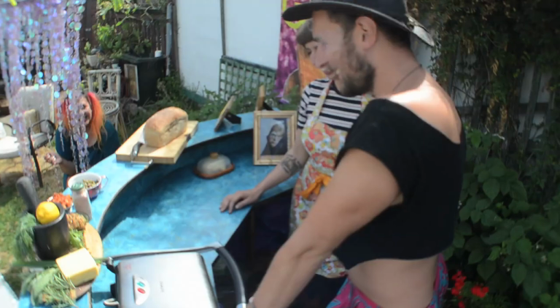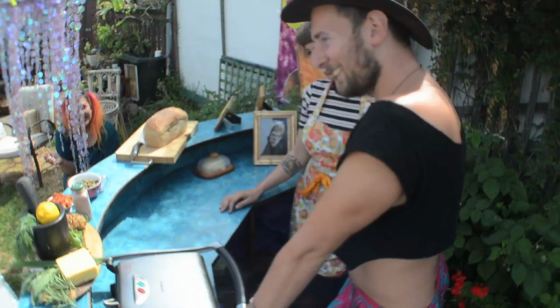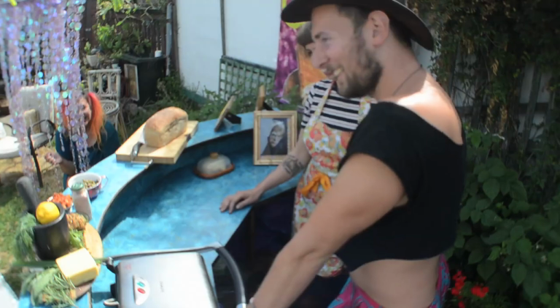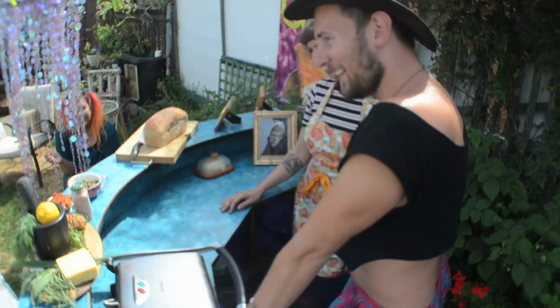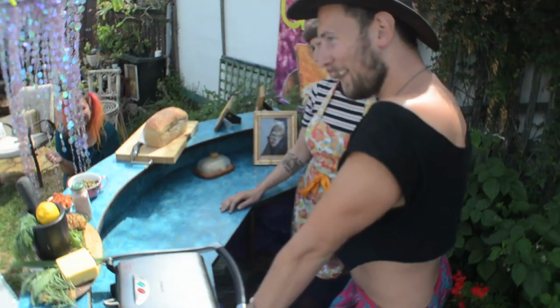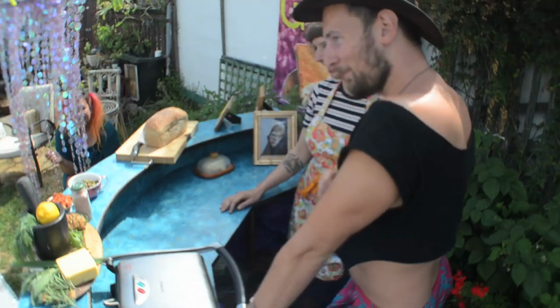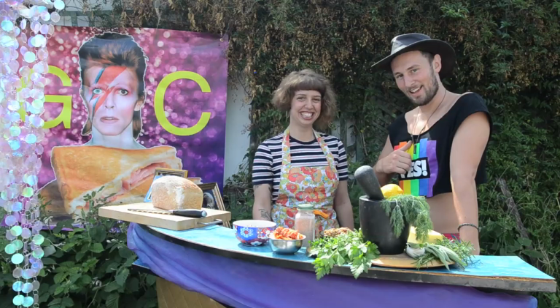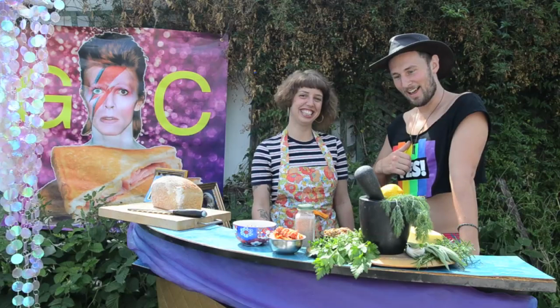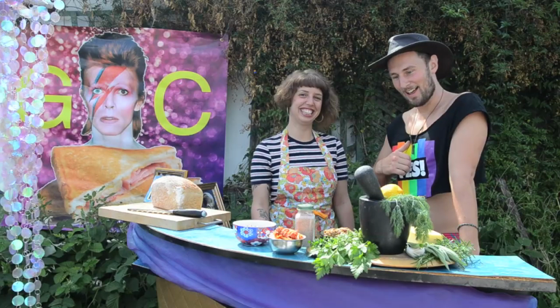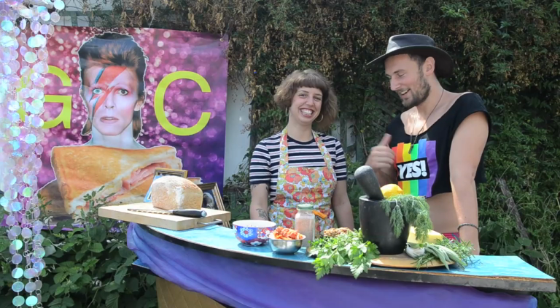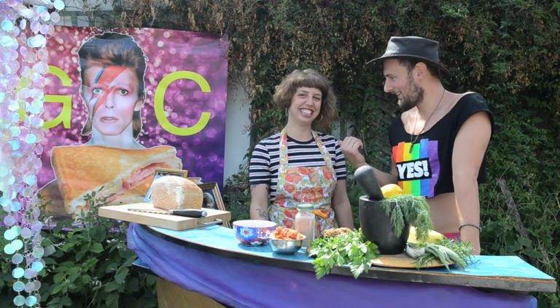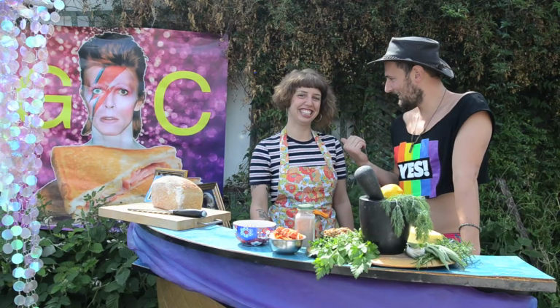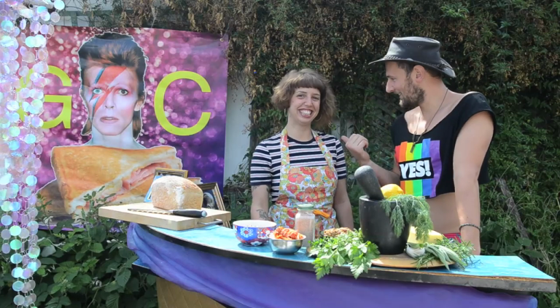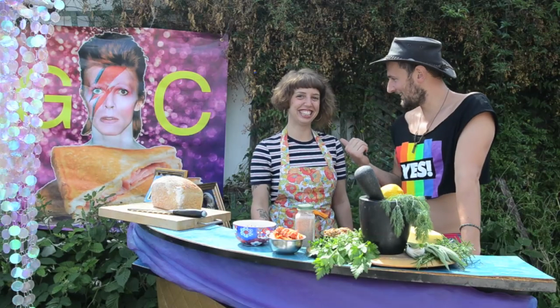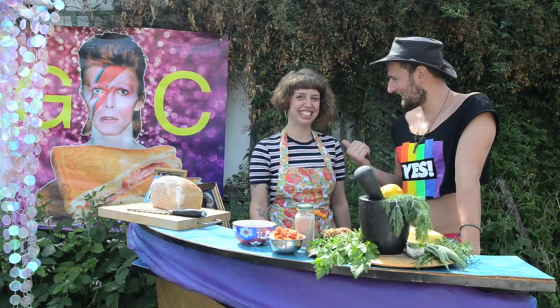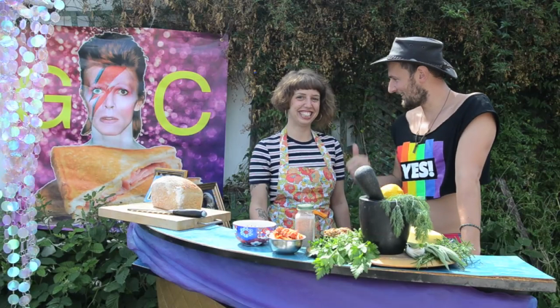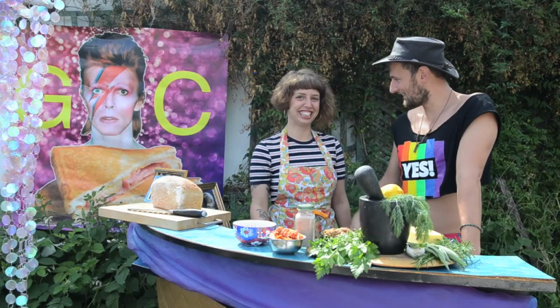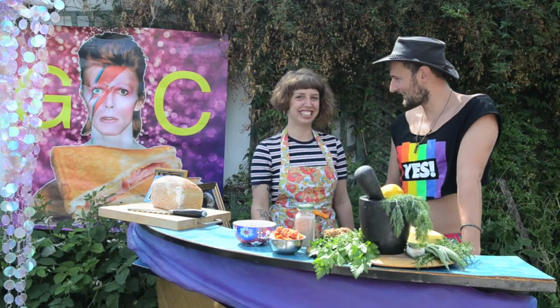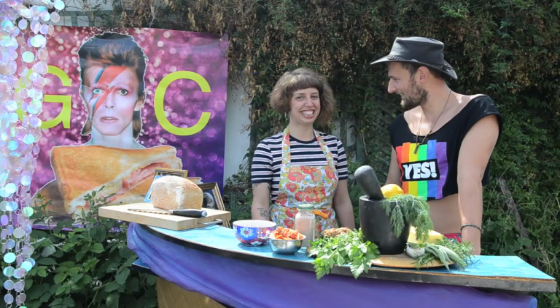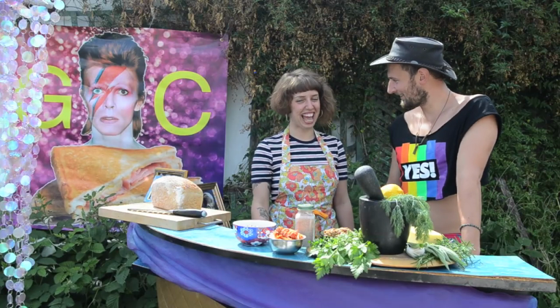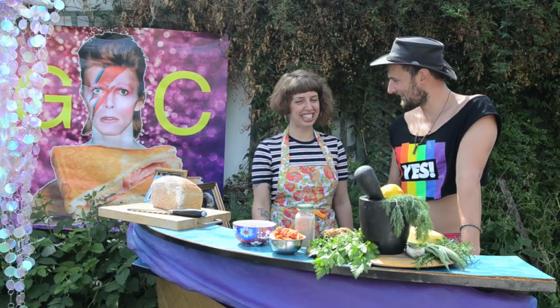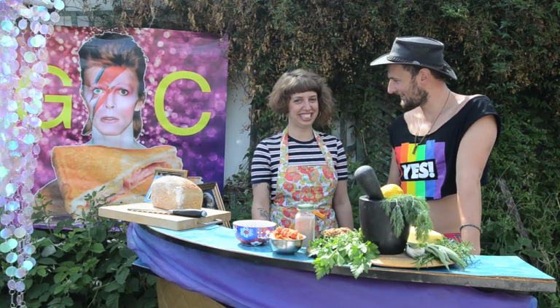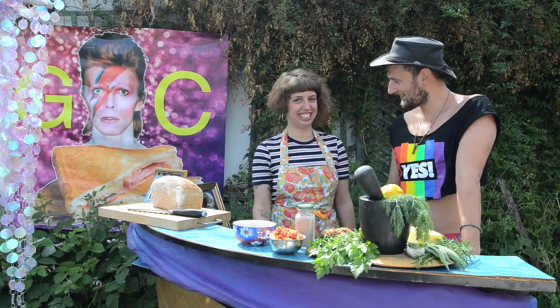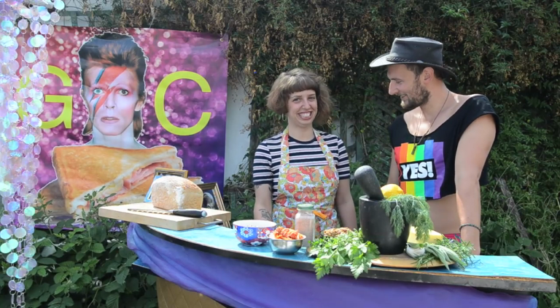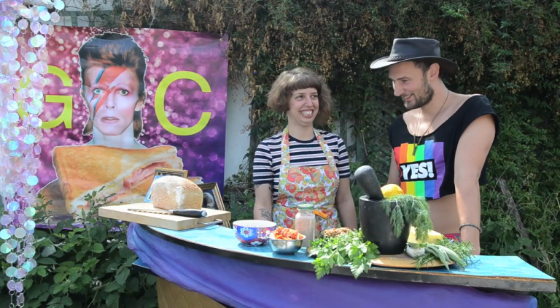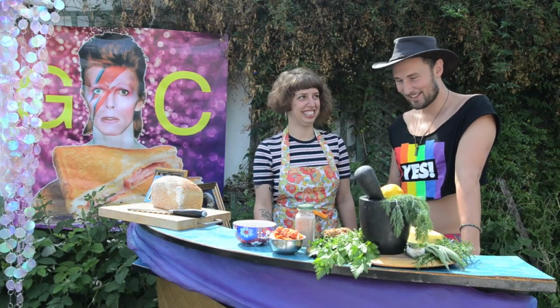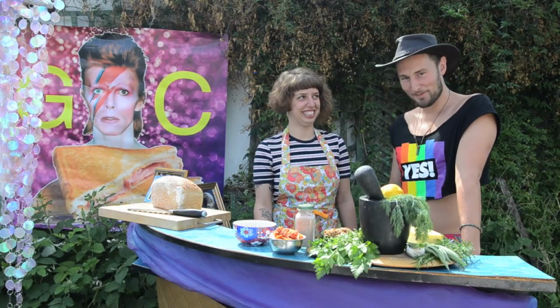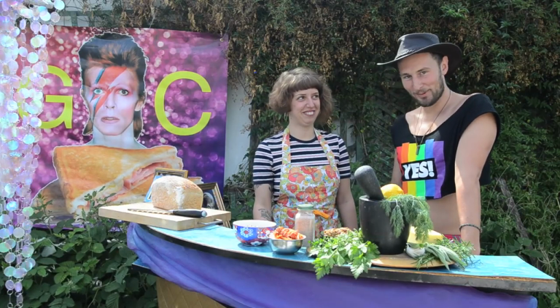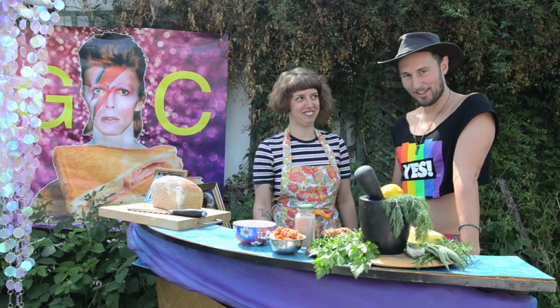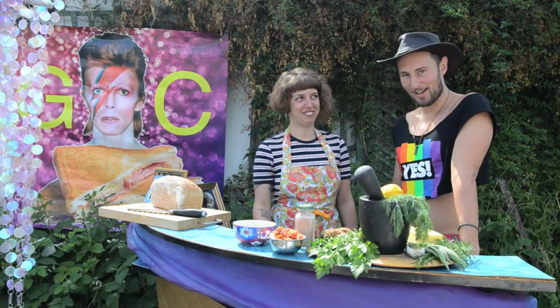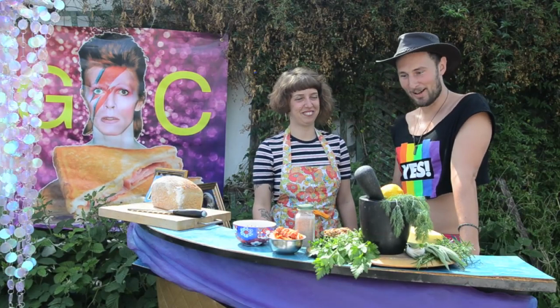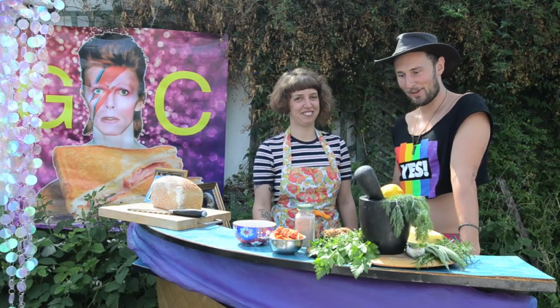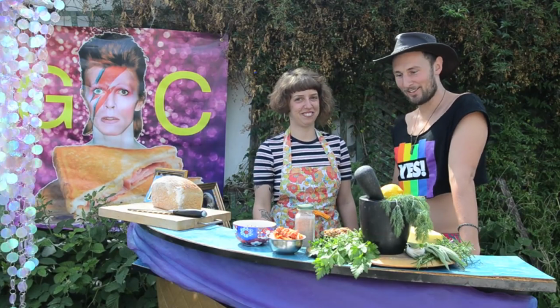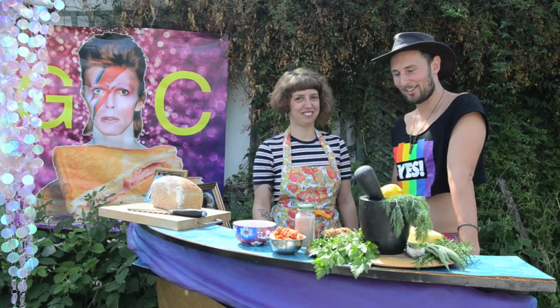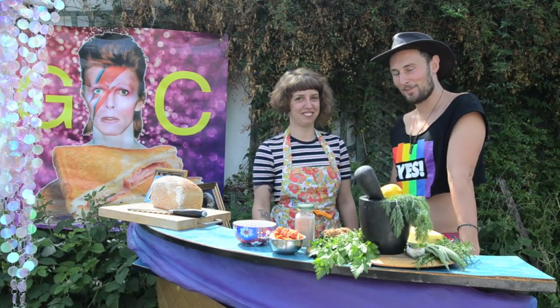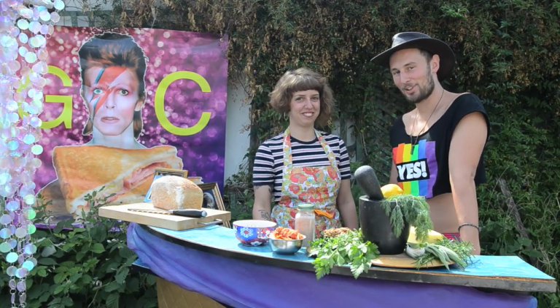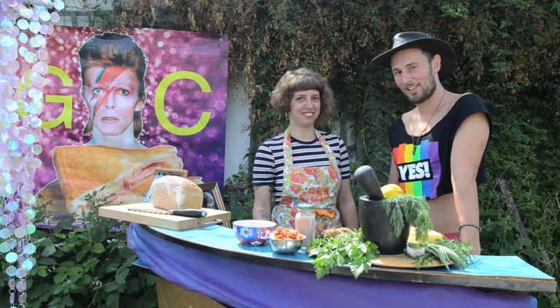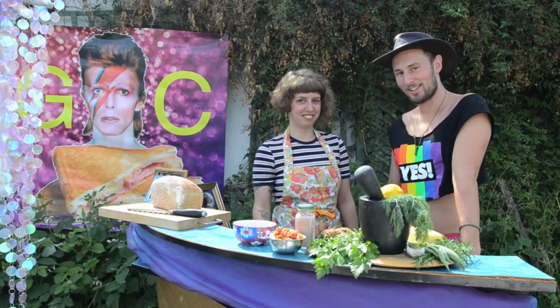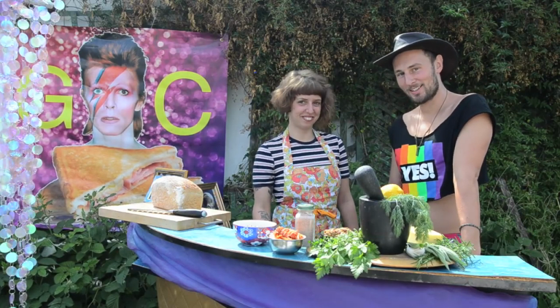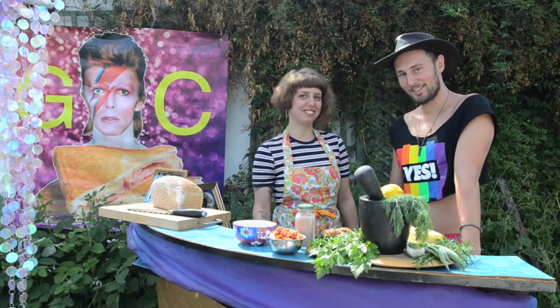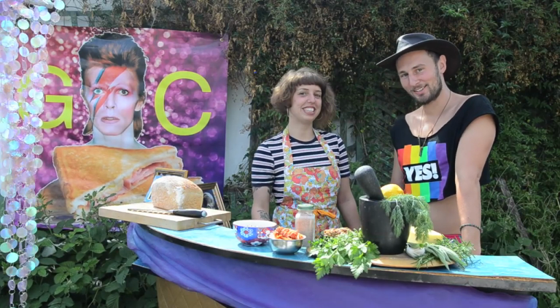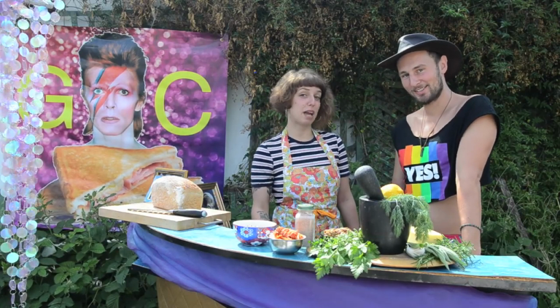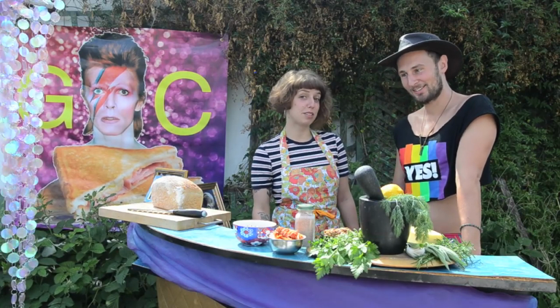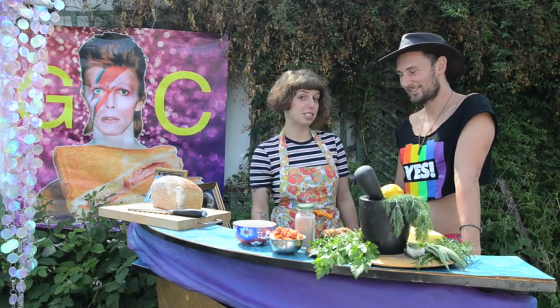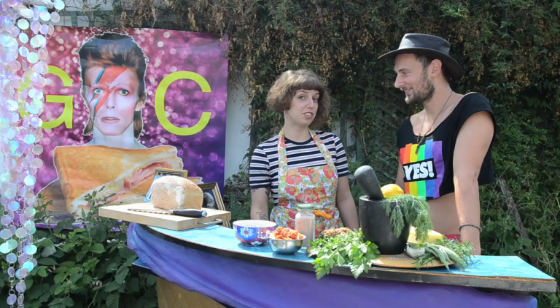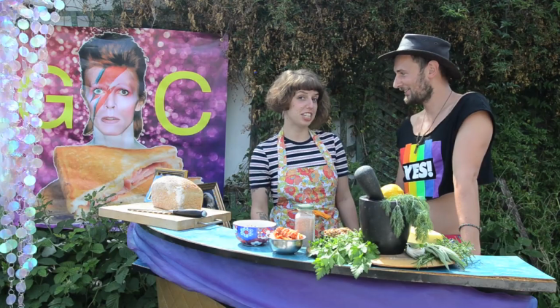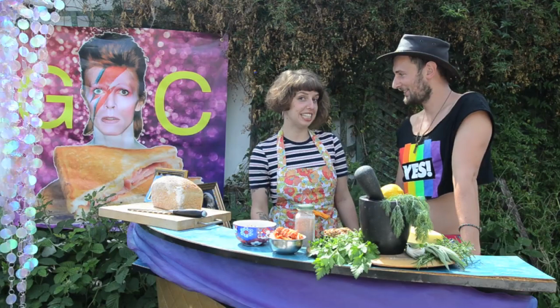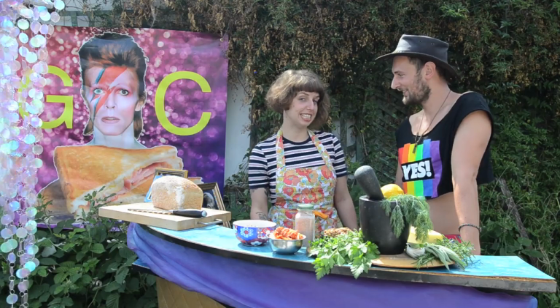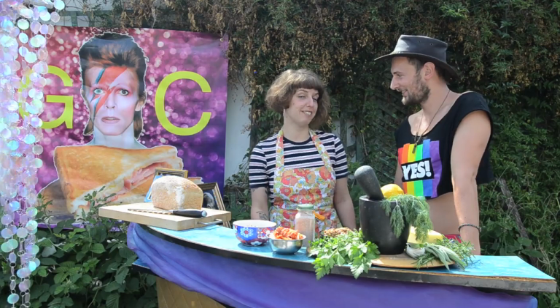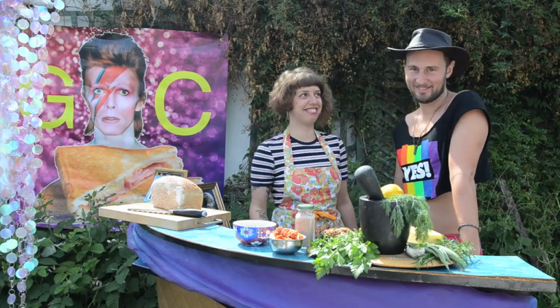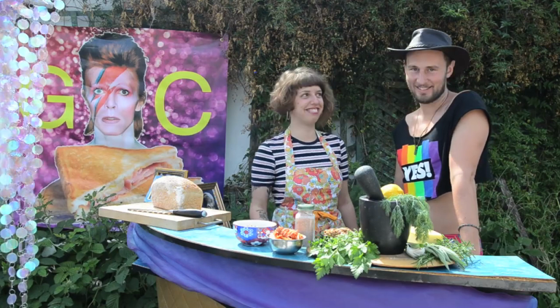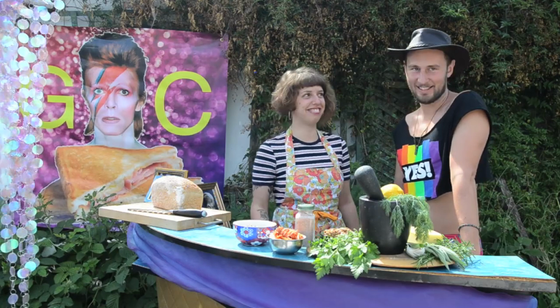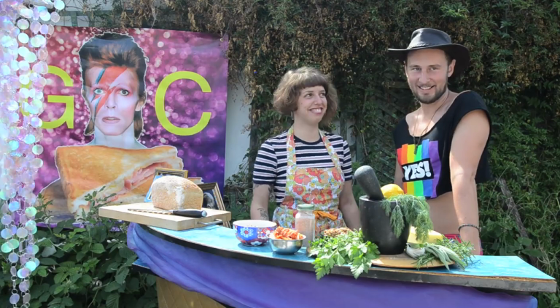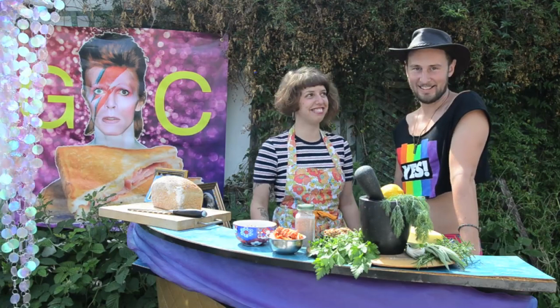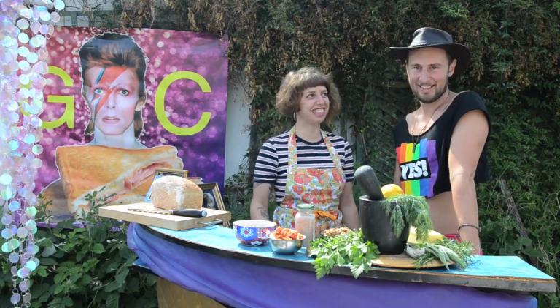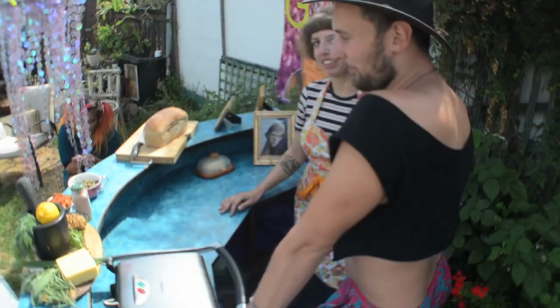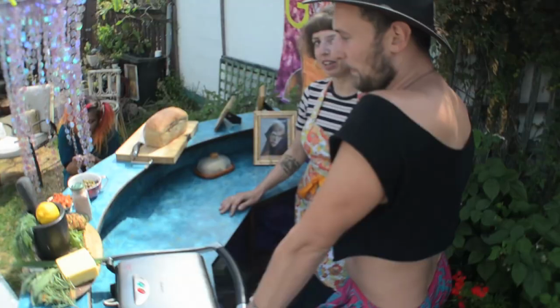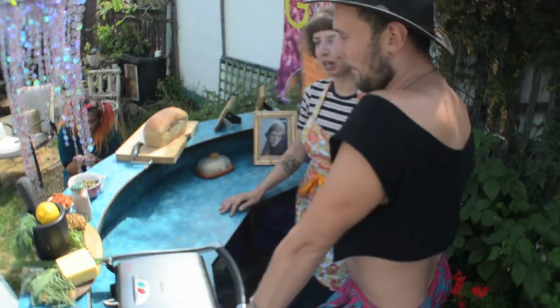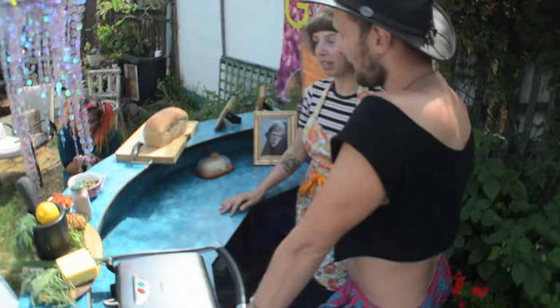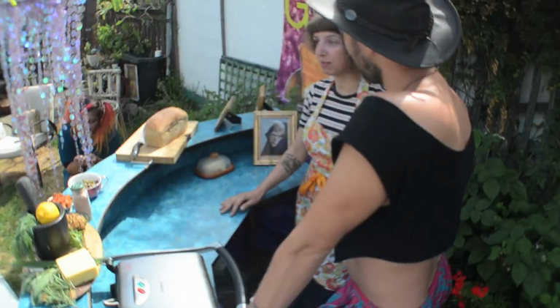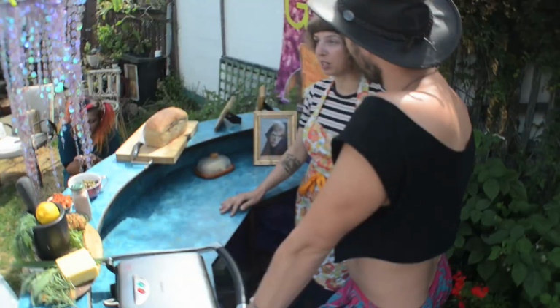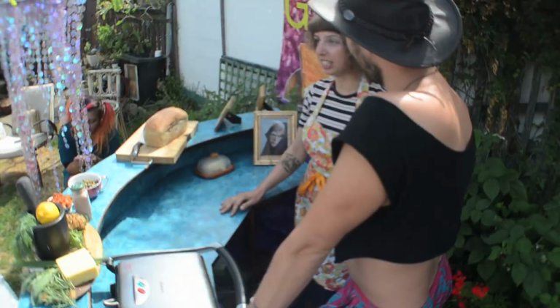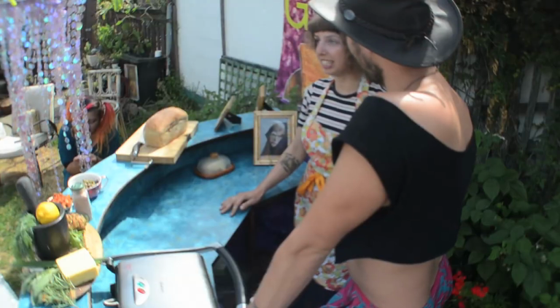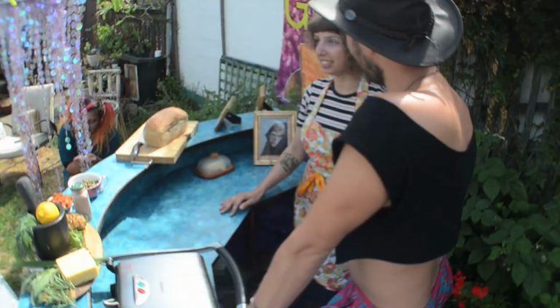I'm Chase and this is Ash and we are part of Glam and Cheese, captains of cheese. We're gonna make some toasties.